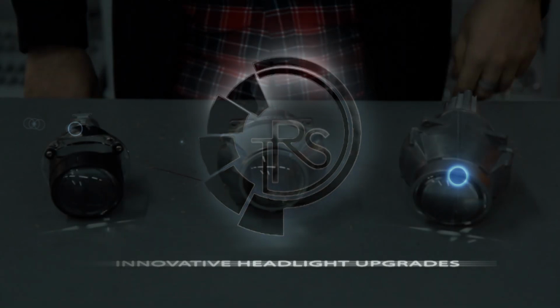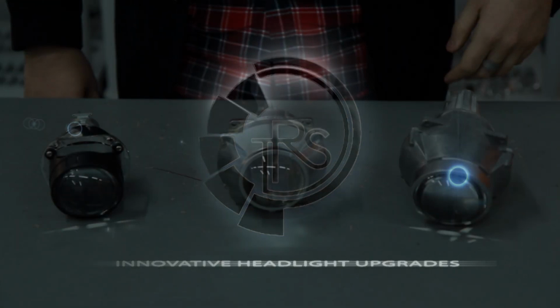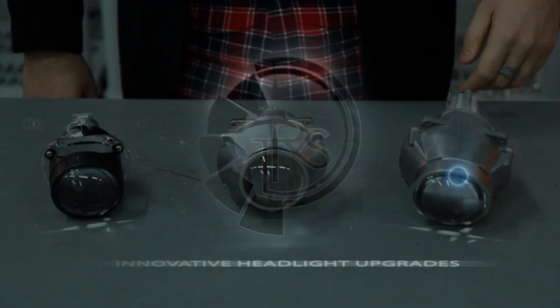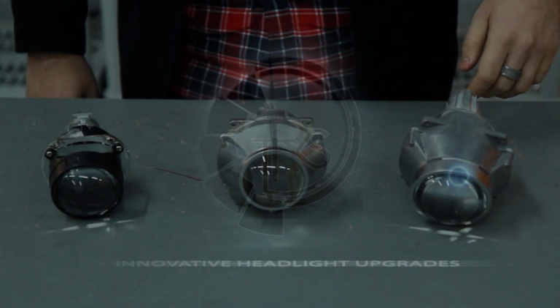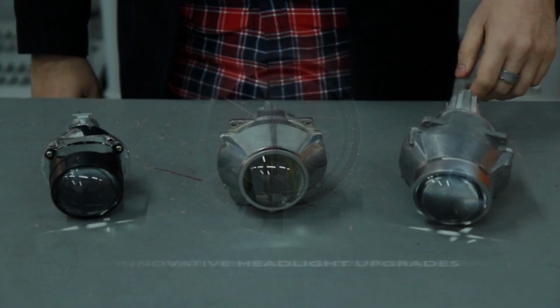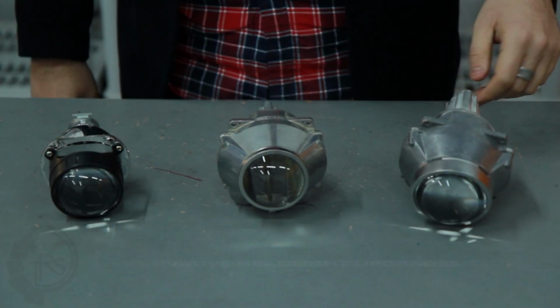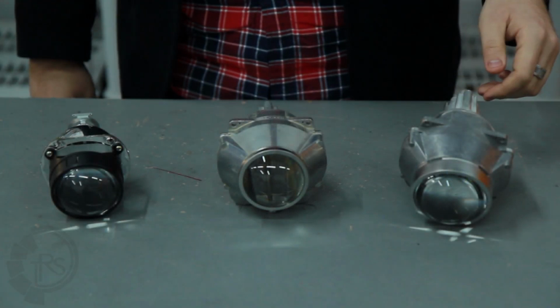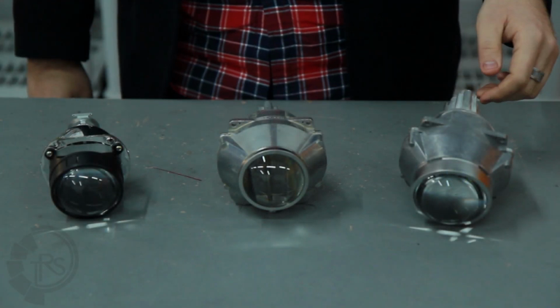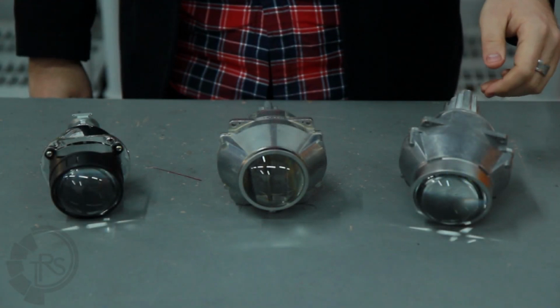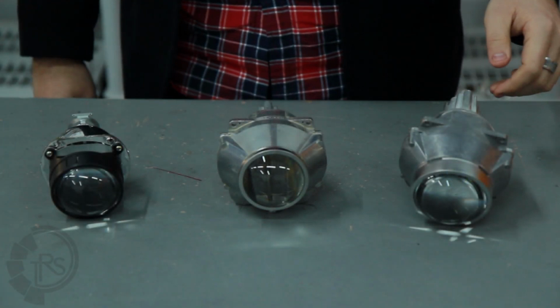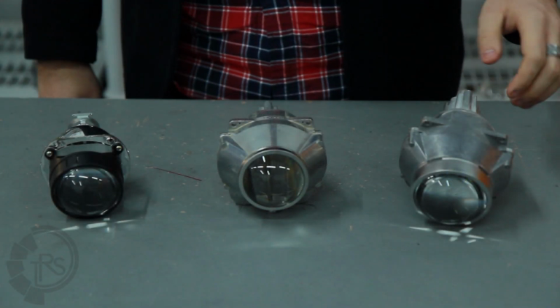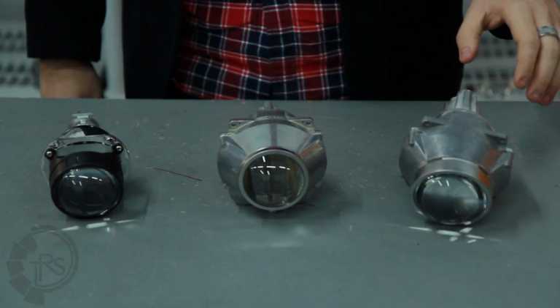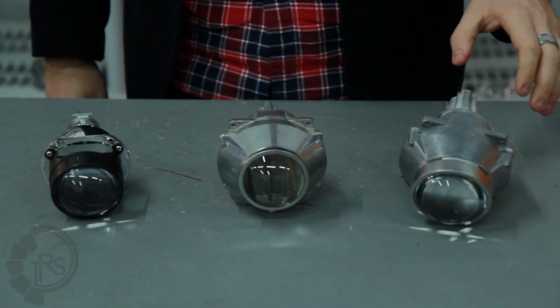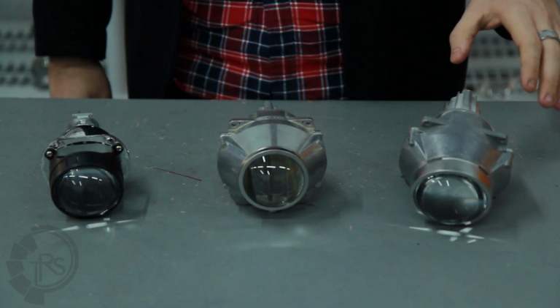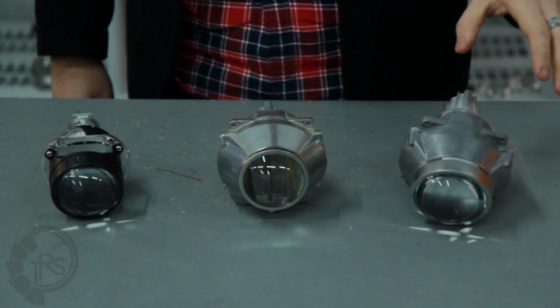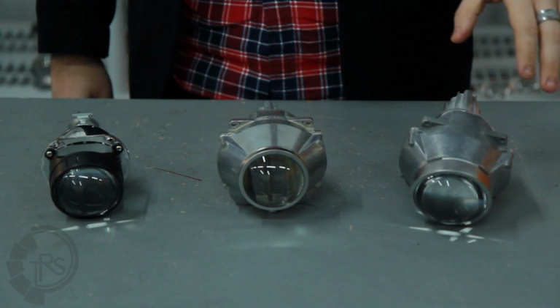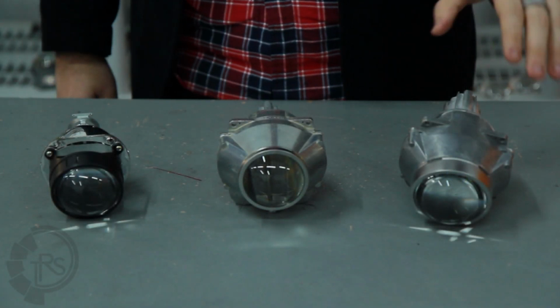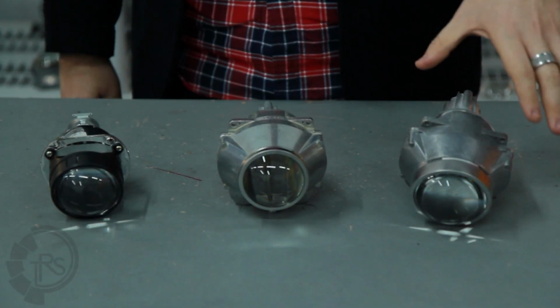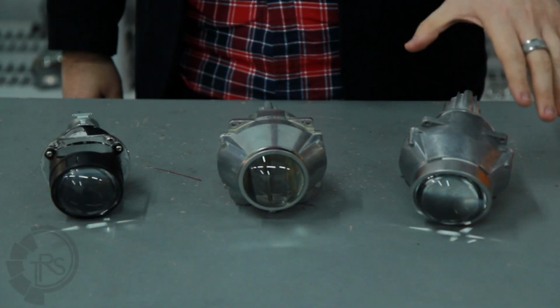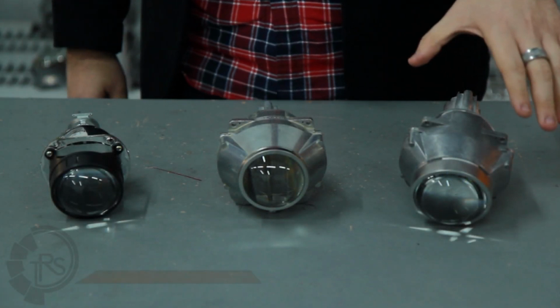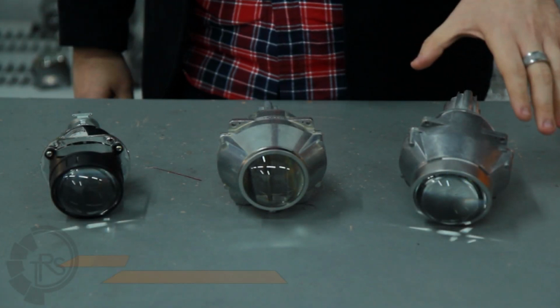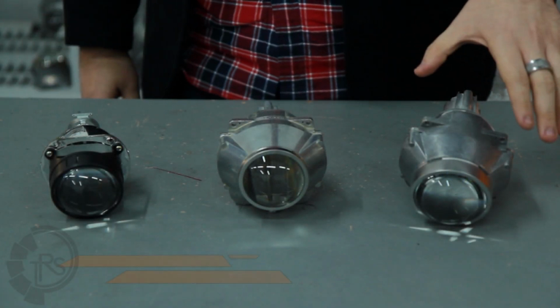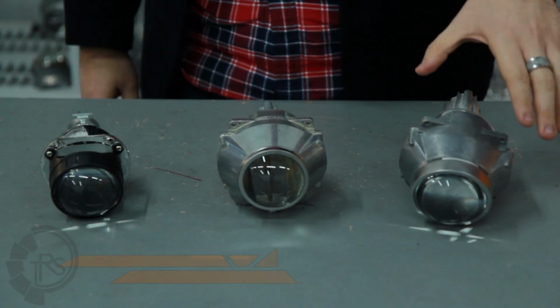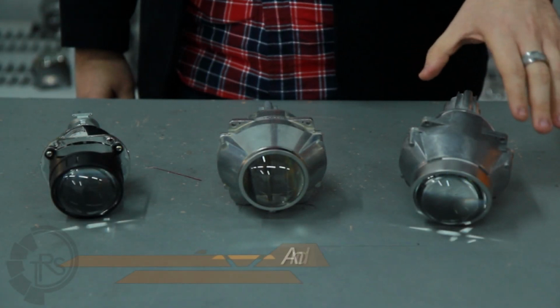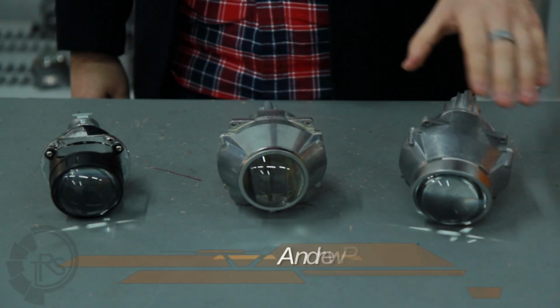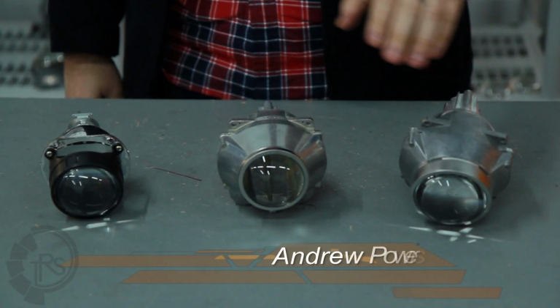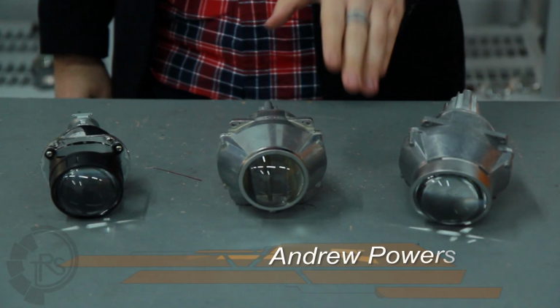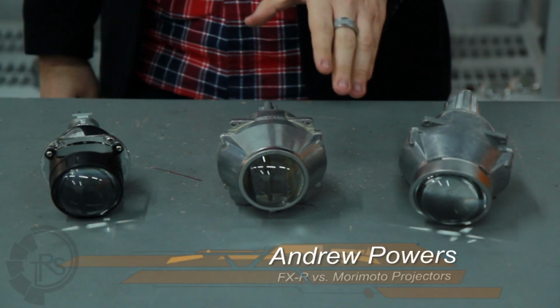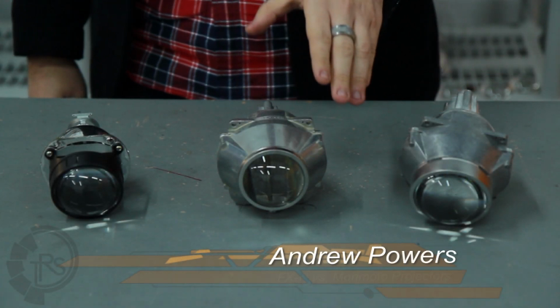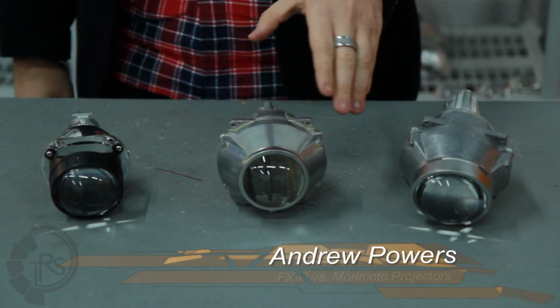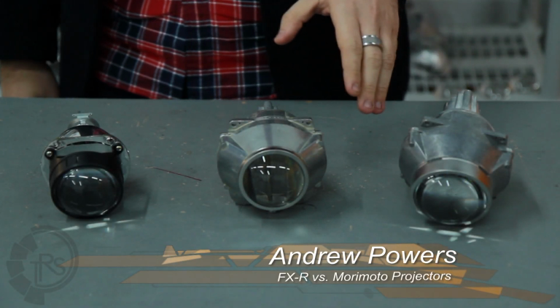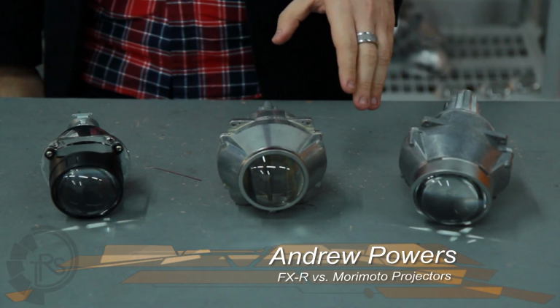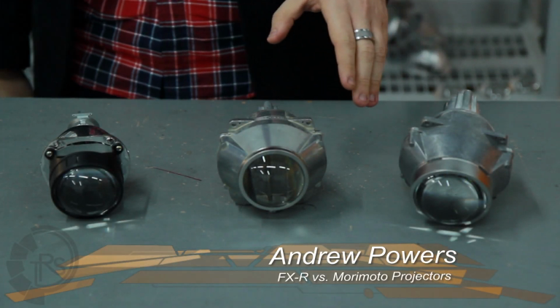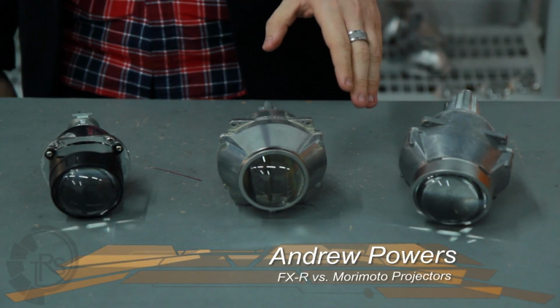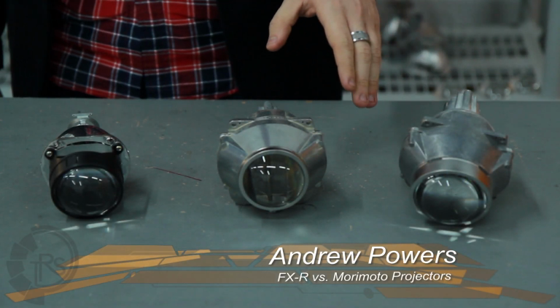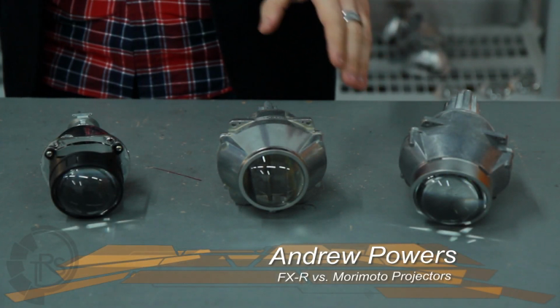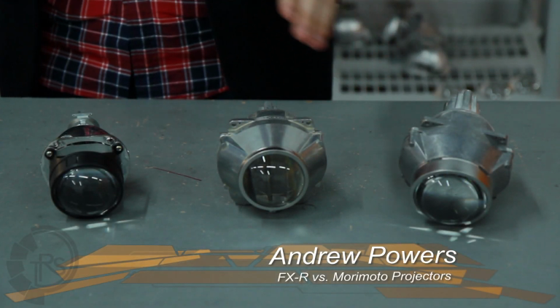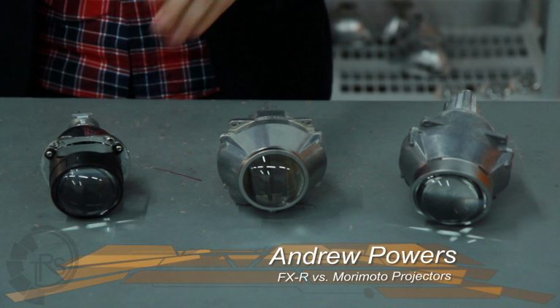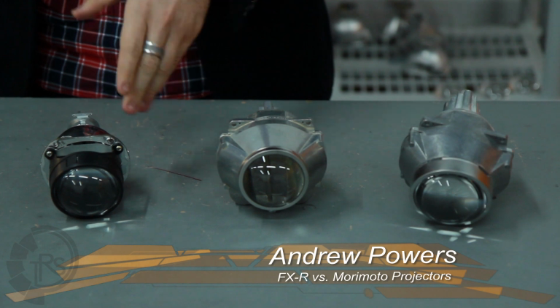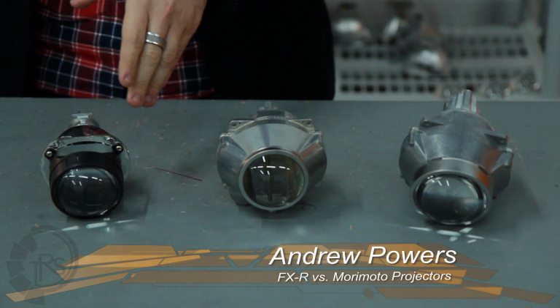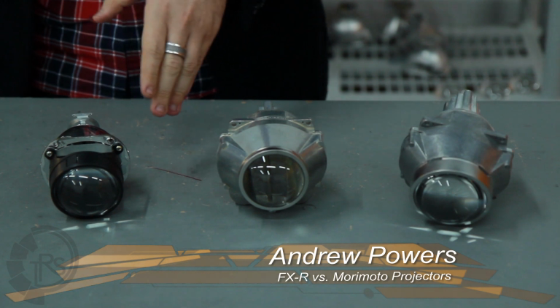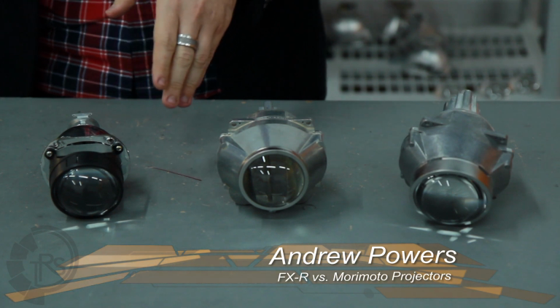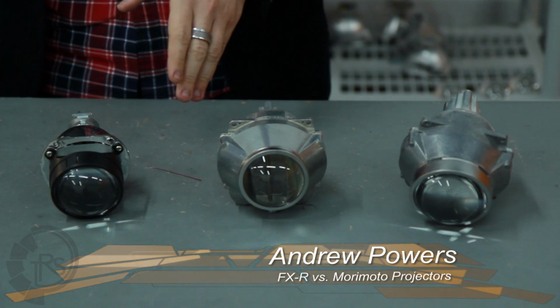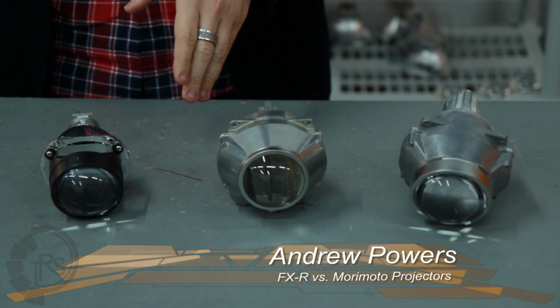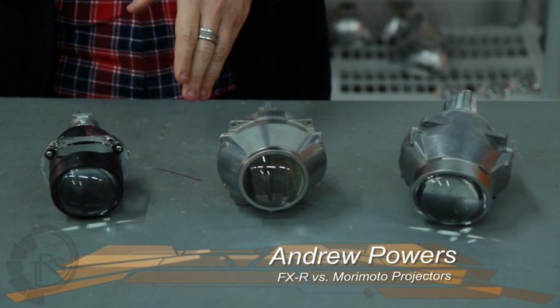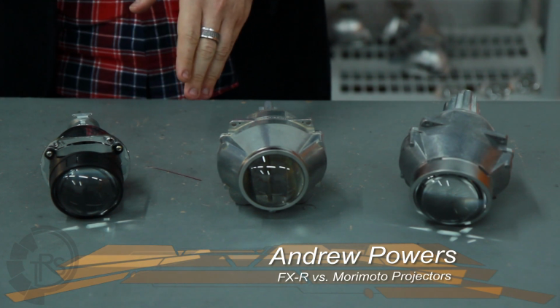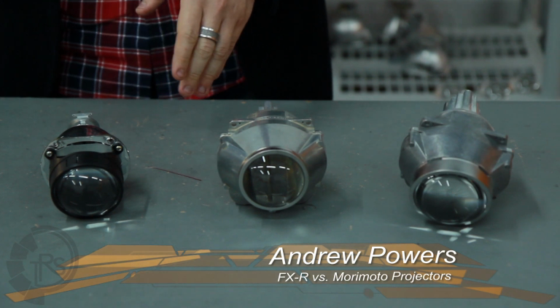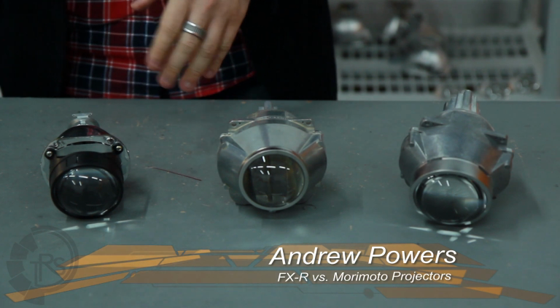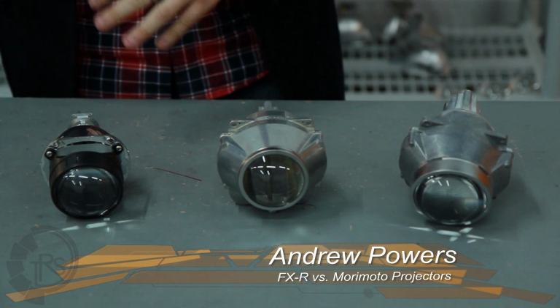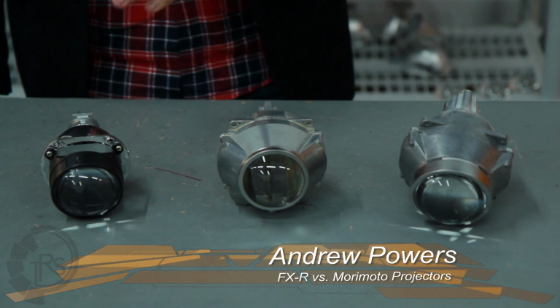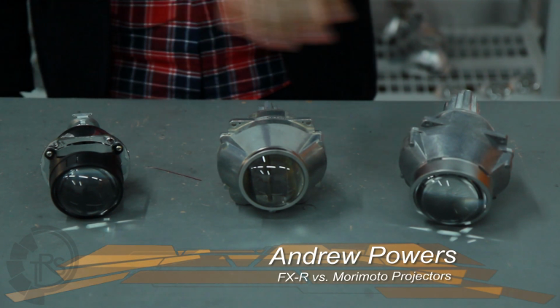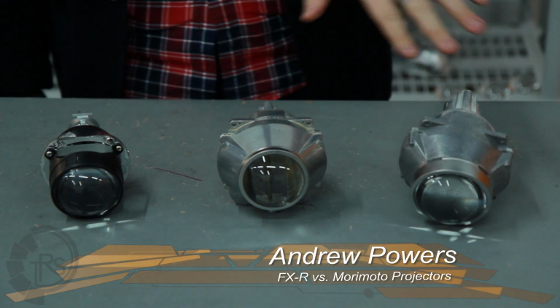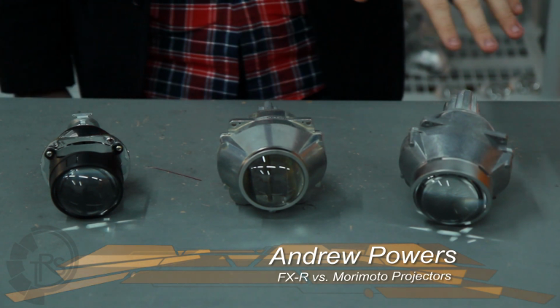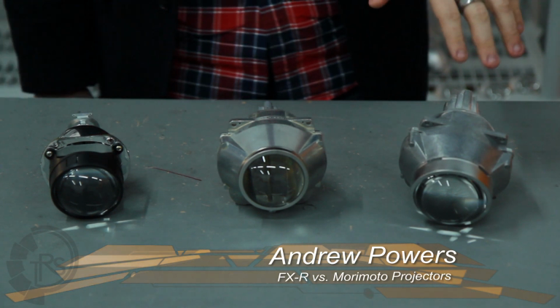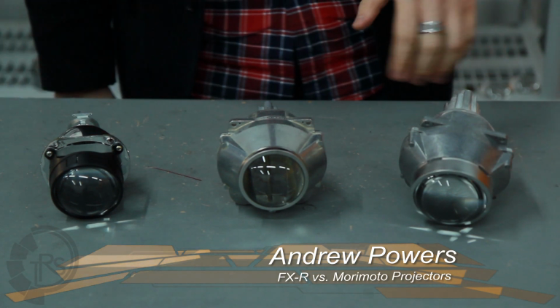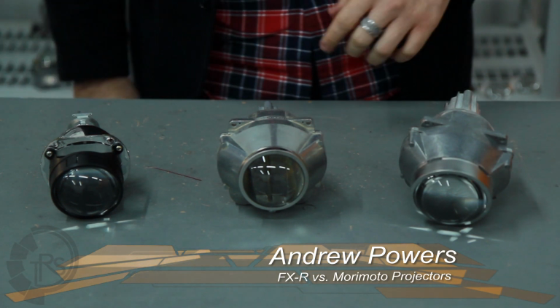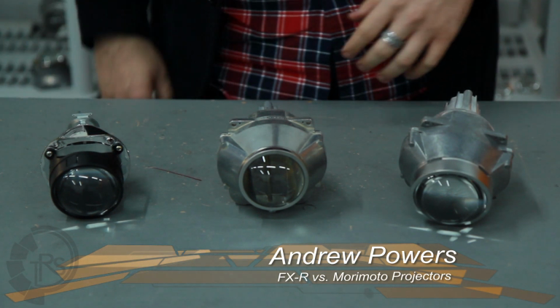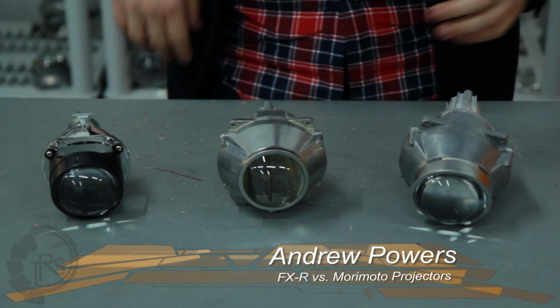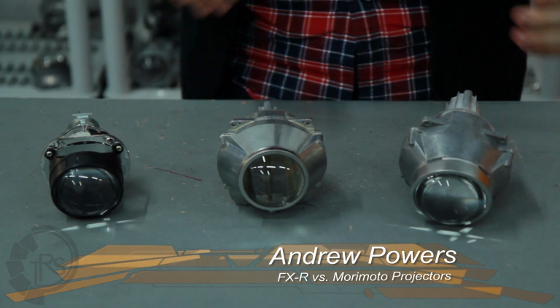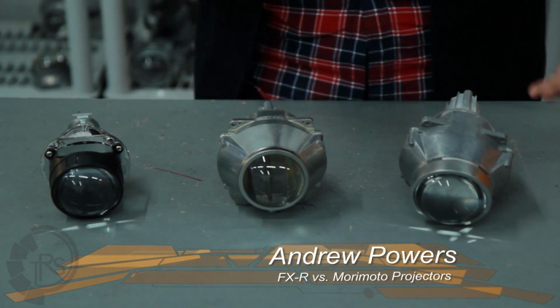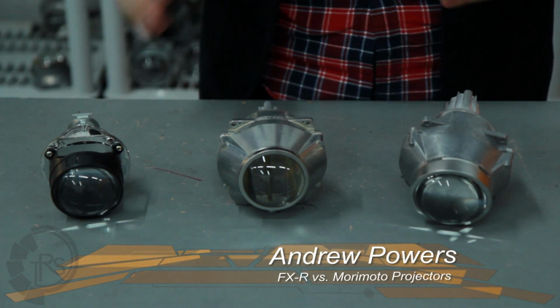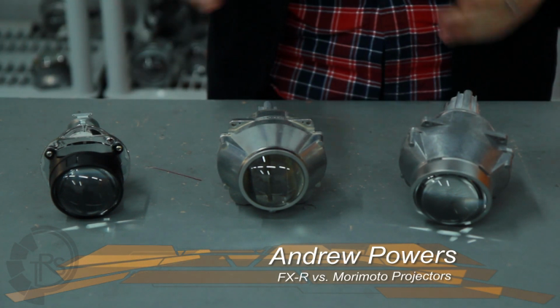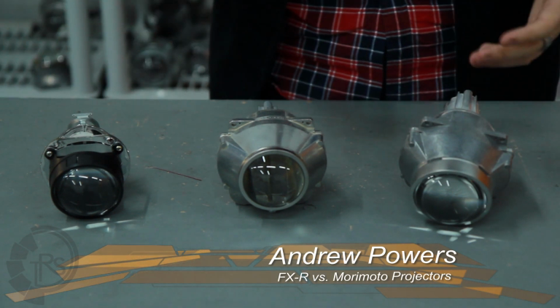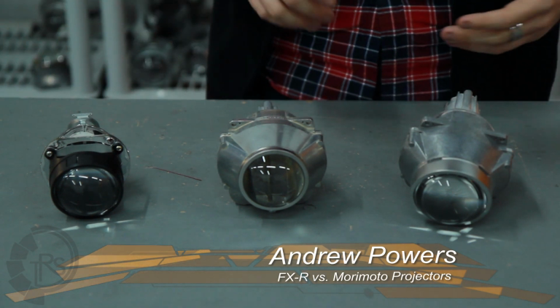This is Andrew here with TRS. I've got the 3-inch FXR, the 2.5-inch FXR, and the Mini H1. I'm going to be reviewing all three just to show you some of the differences.